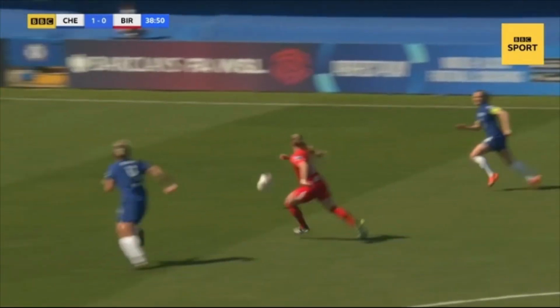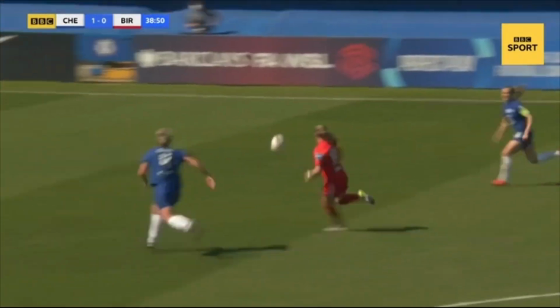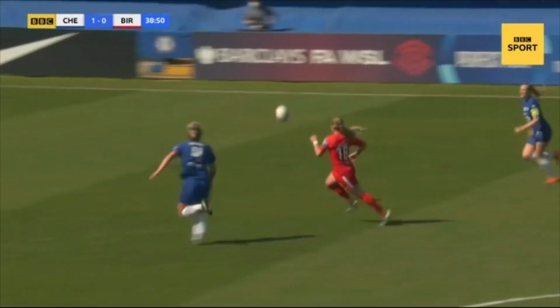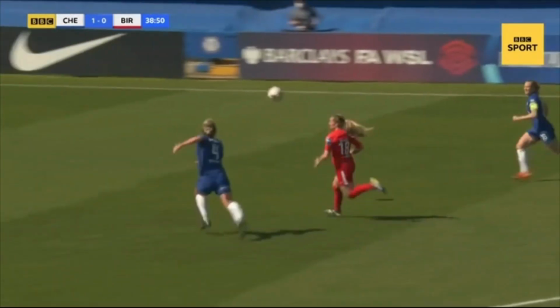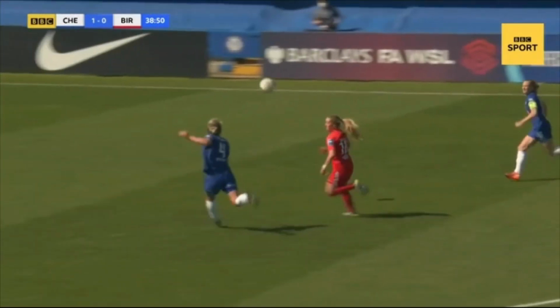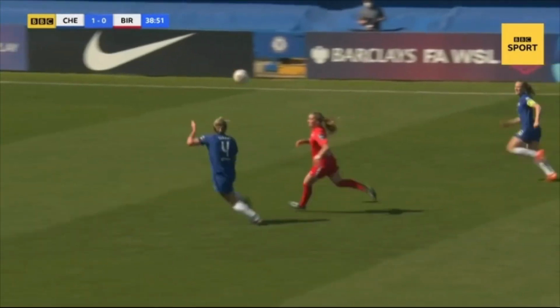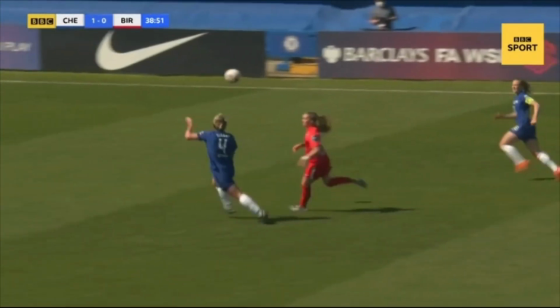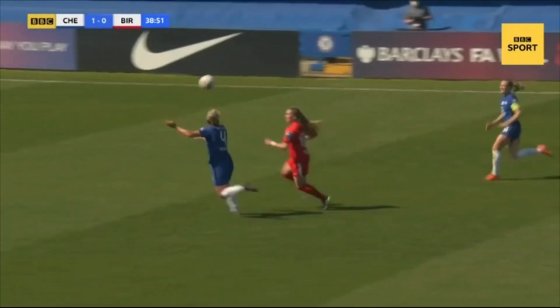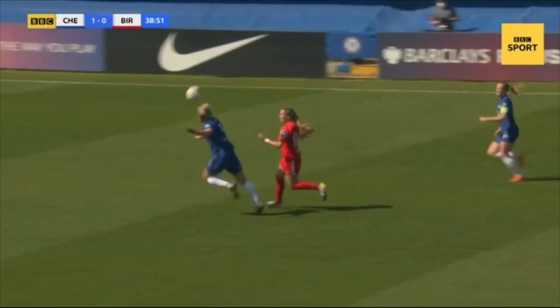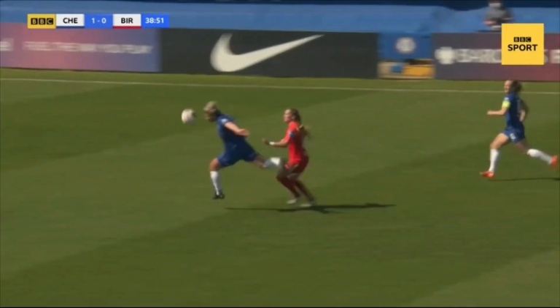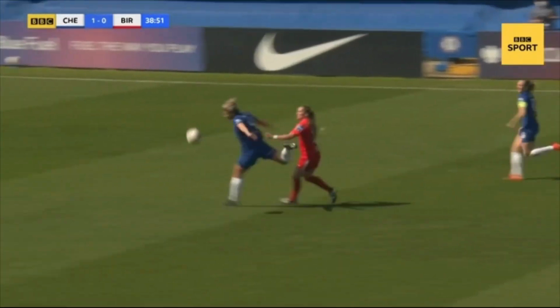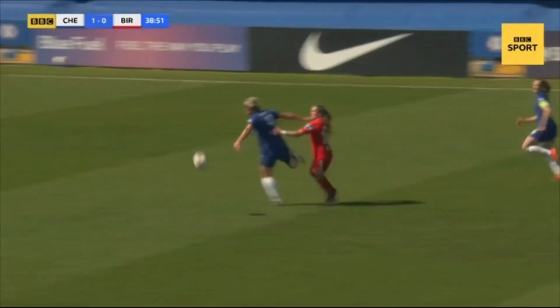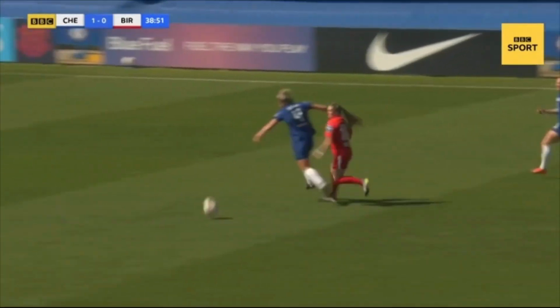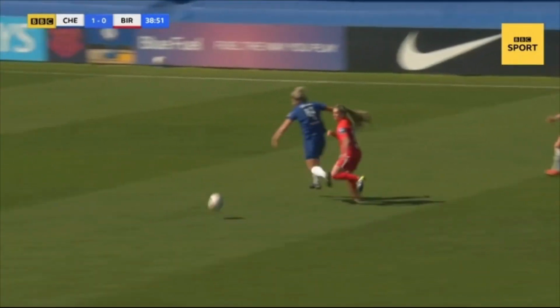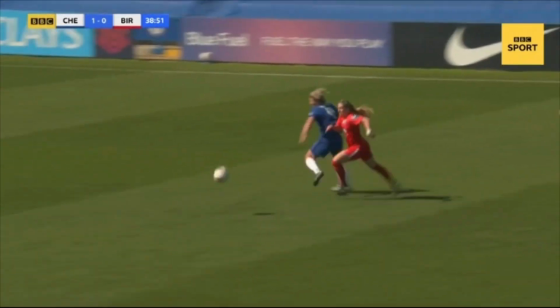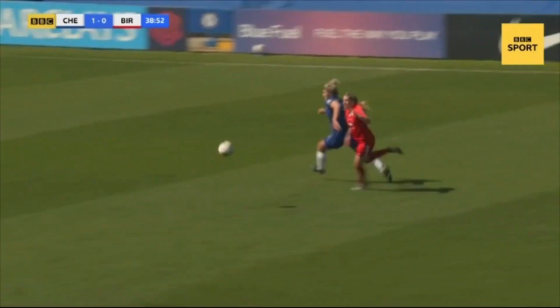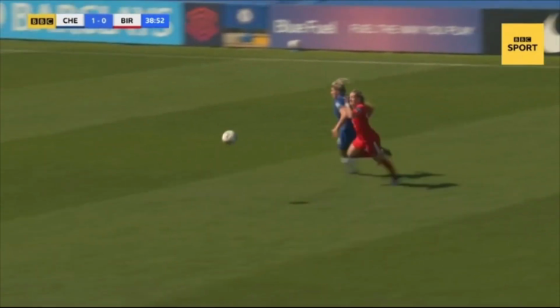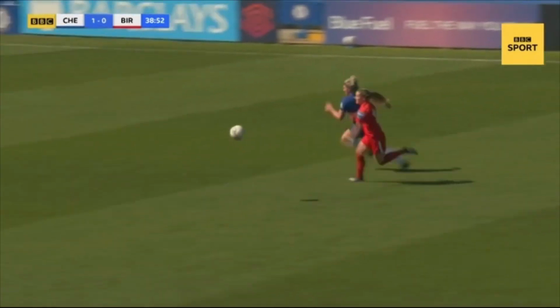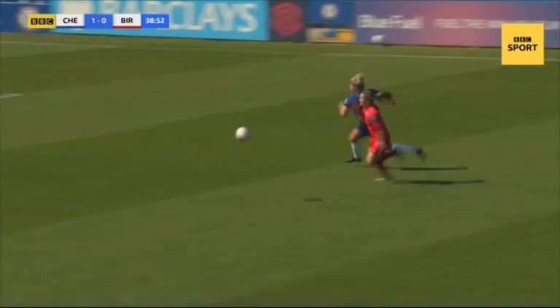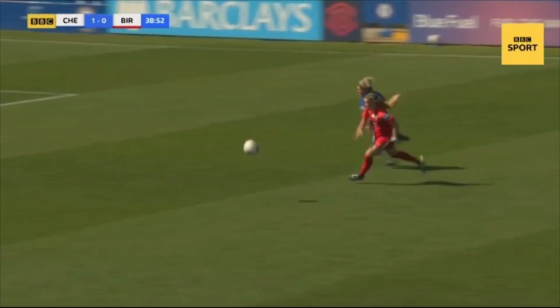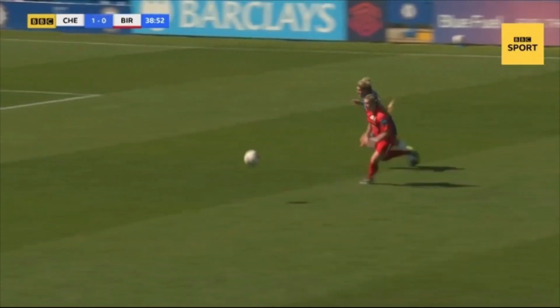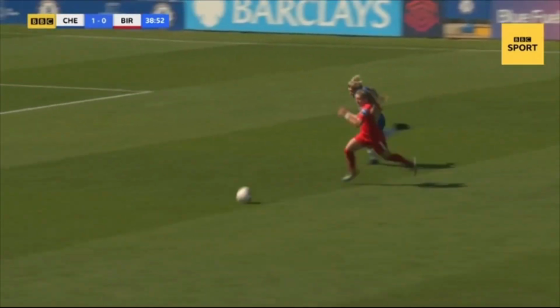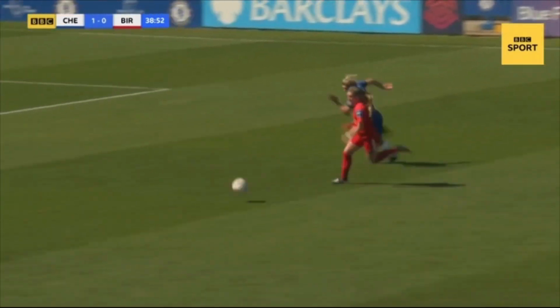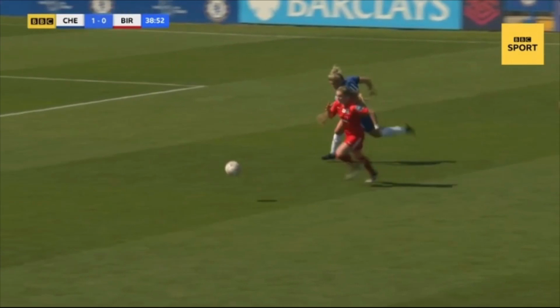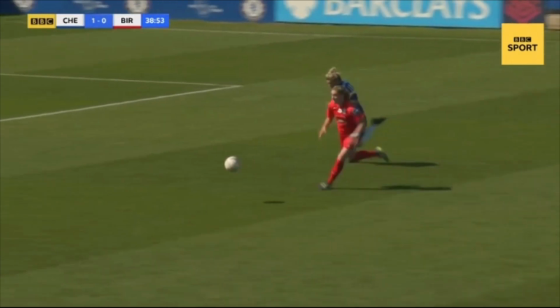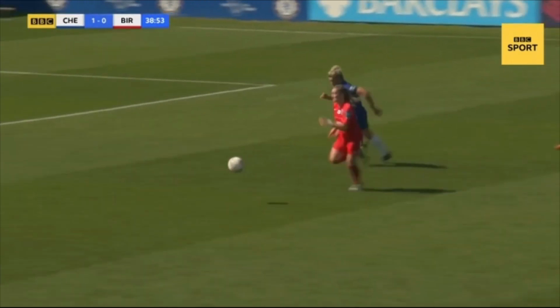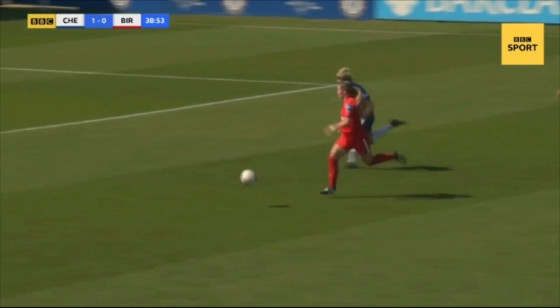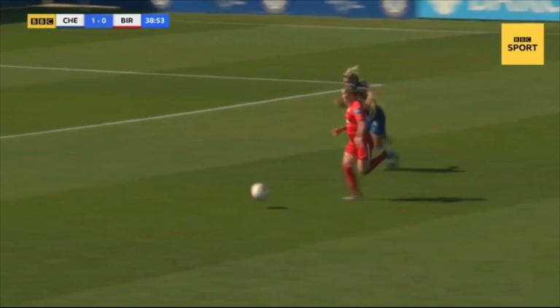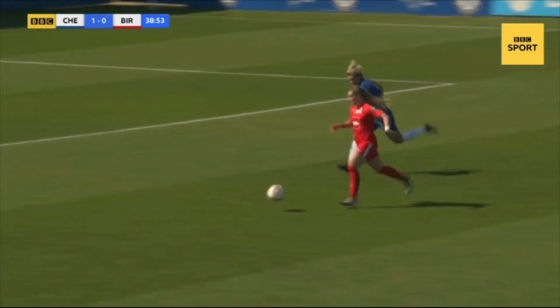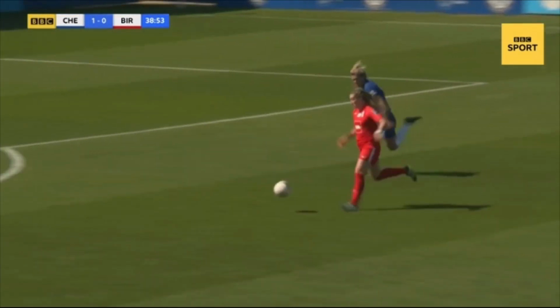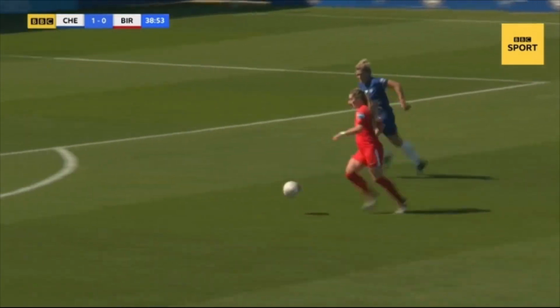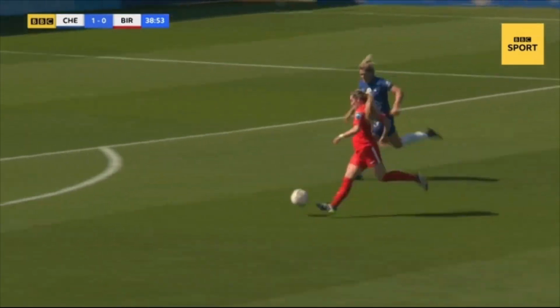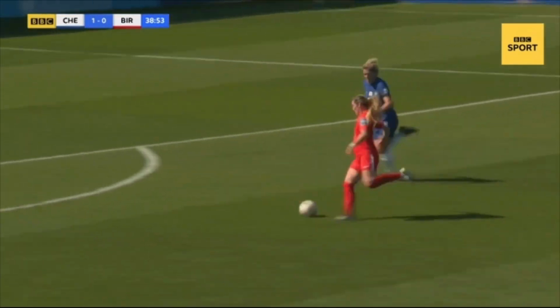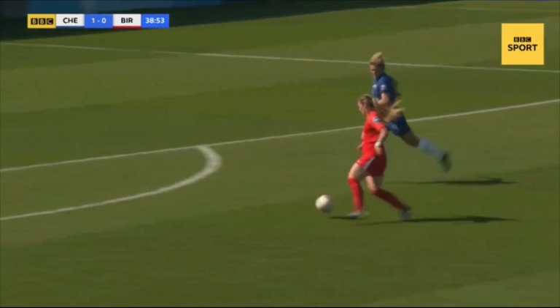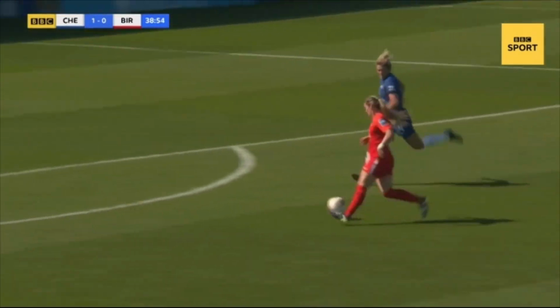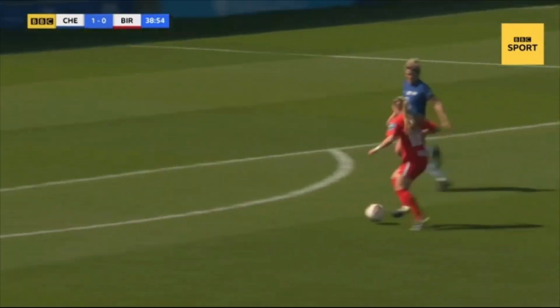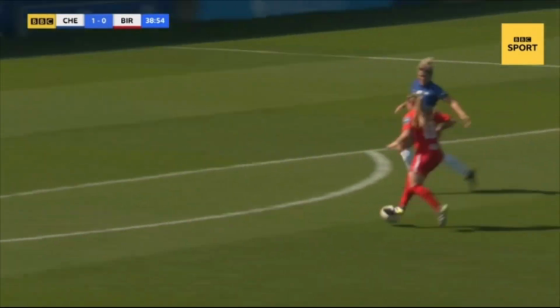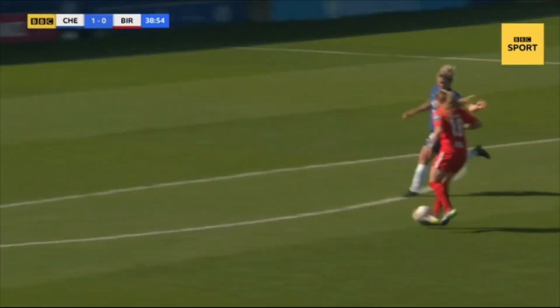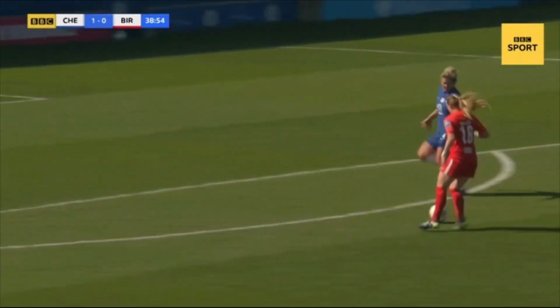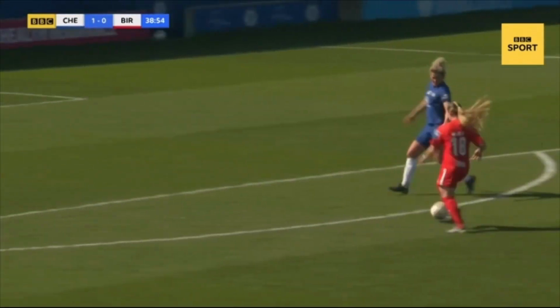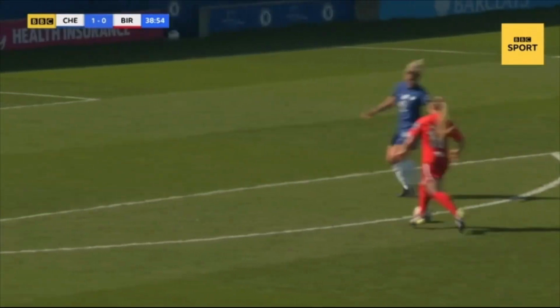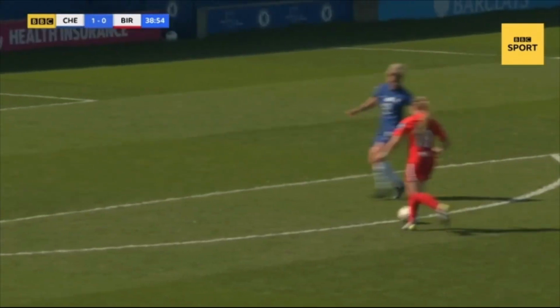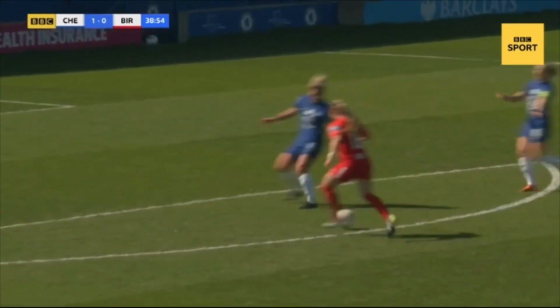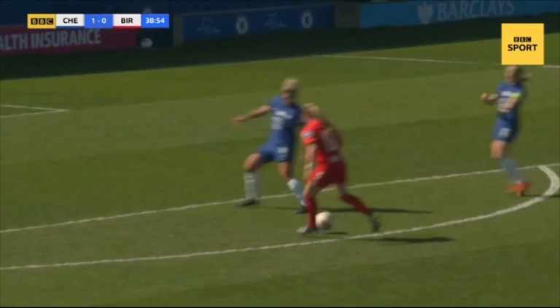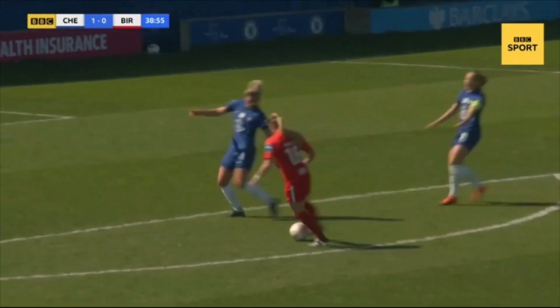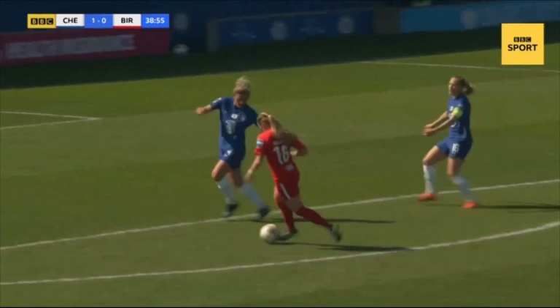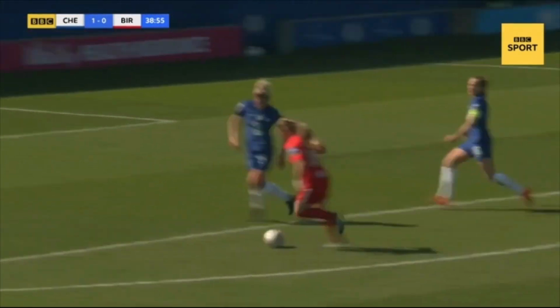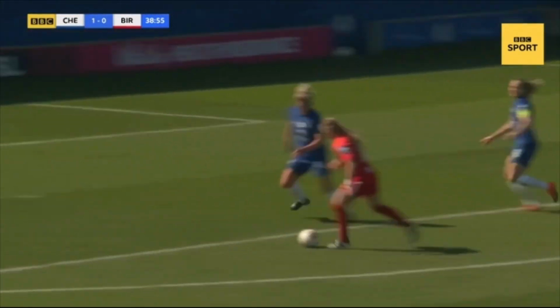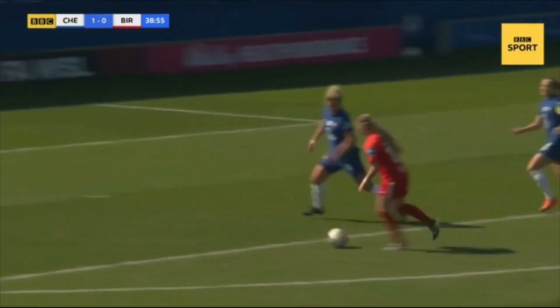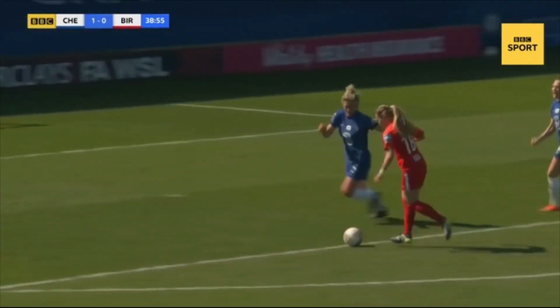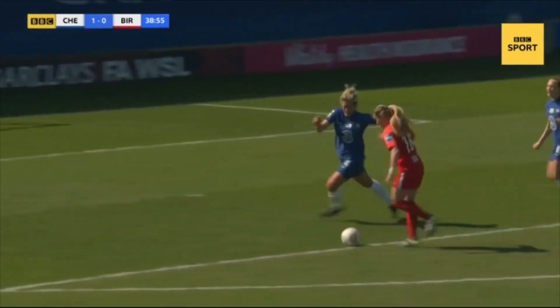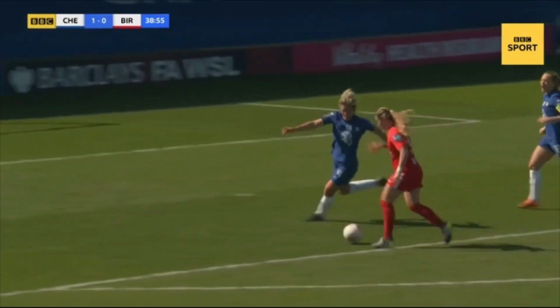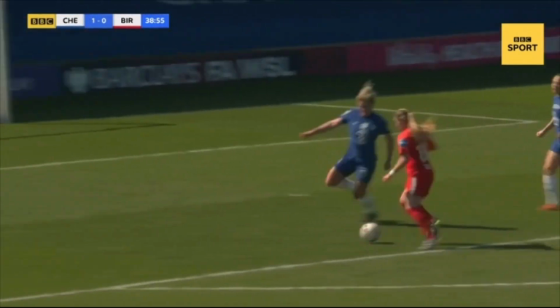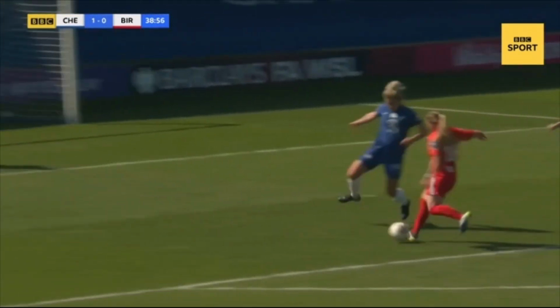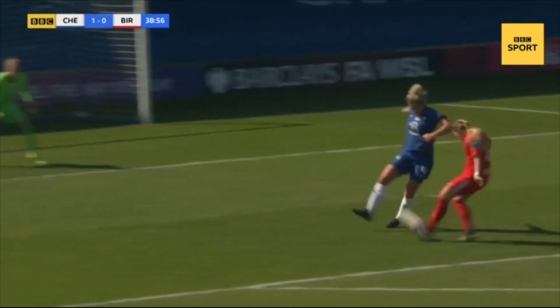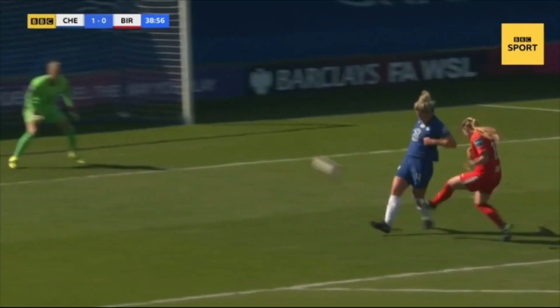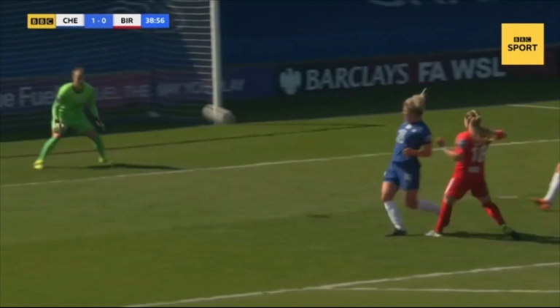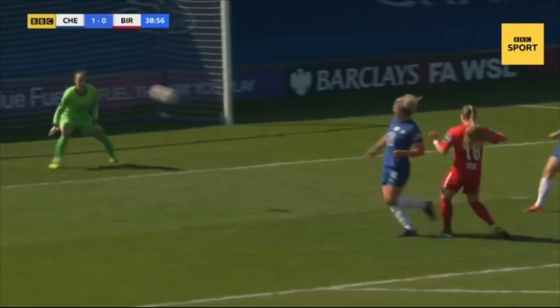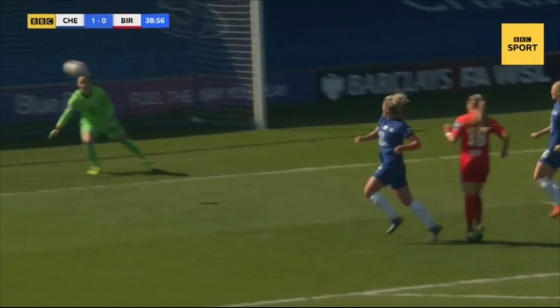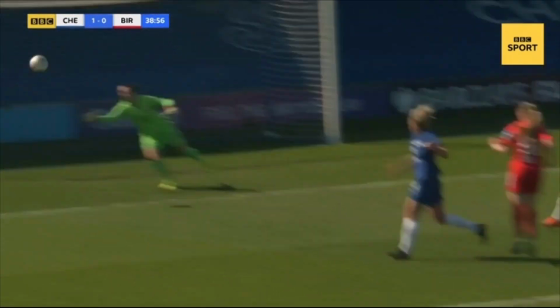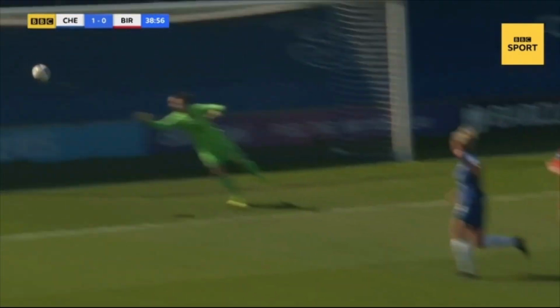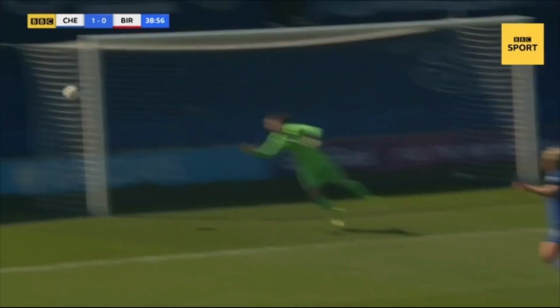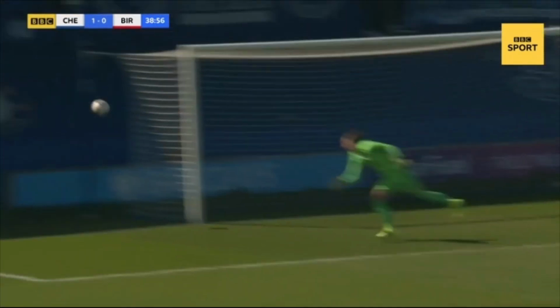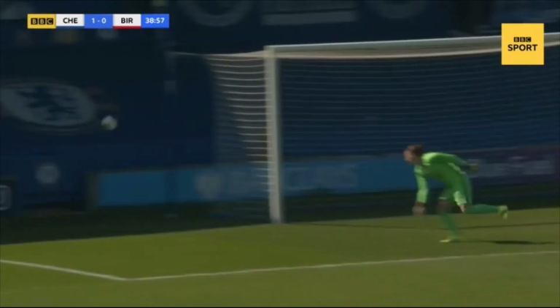Could she have gone a bit more direct? Did she have enough pace? Just keep taking her on the left and get that little bit of space away from Millie Bright.